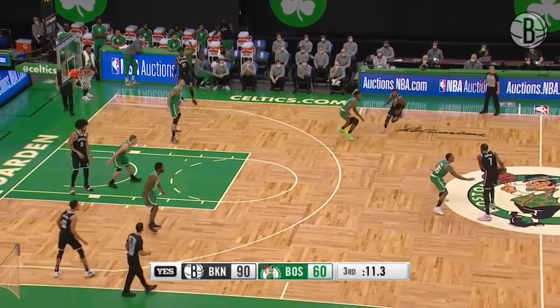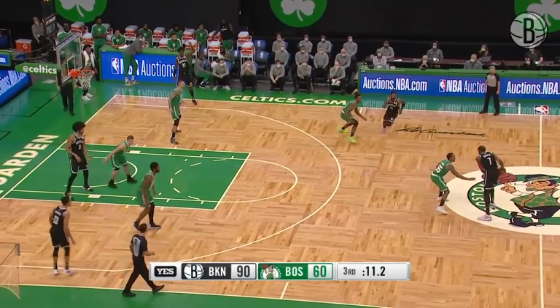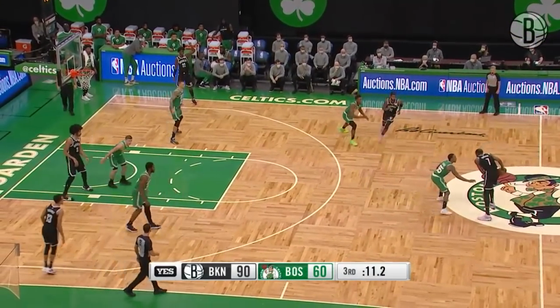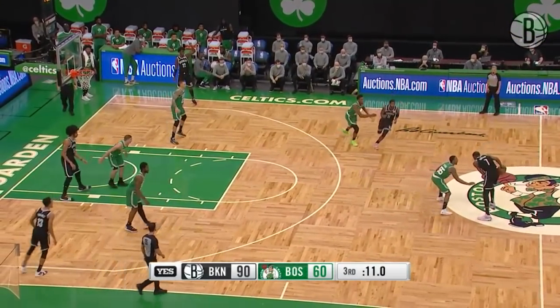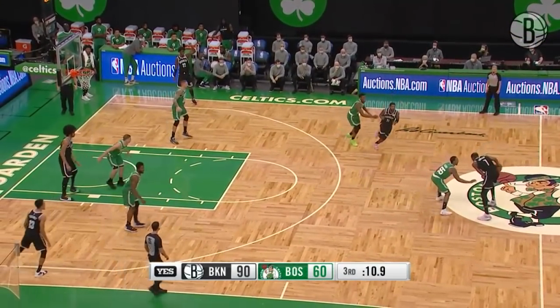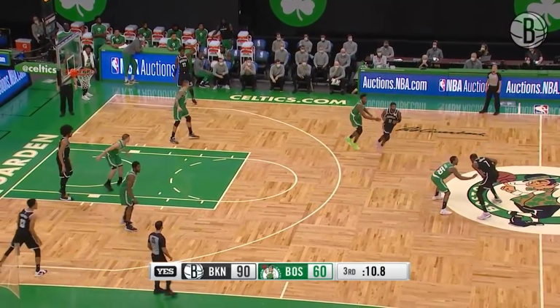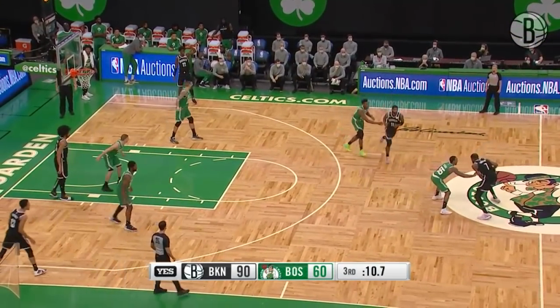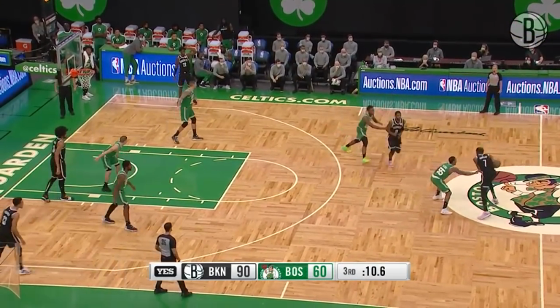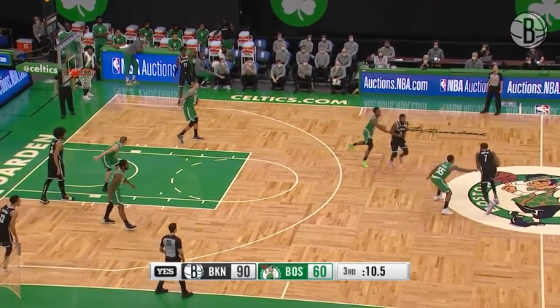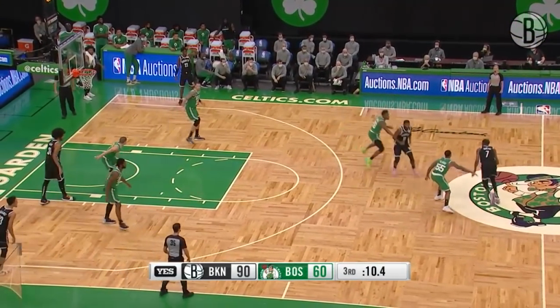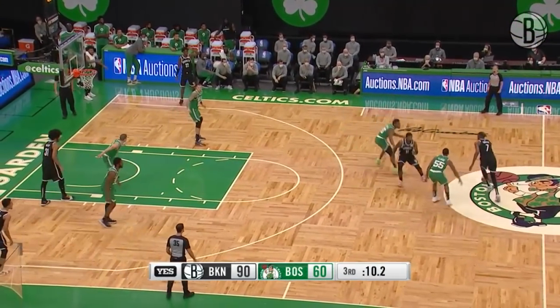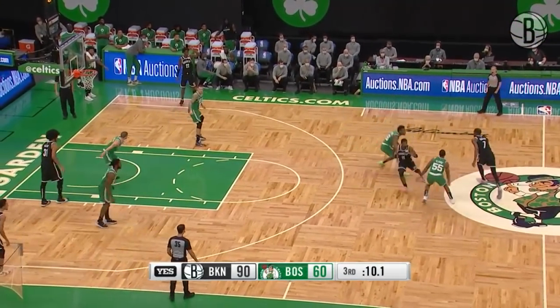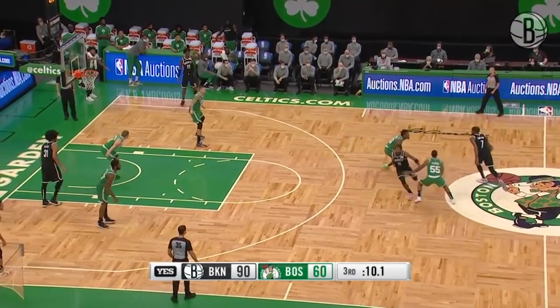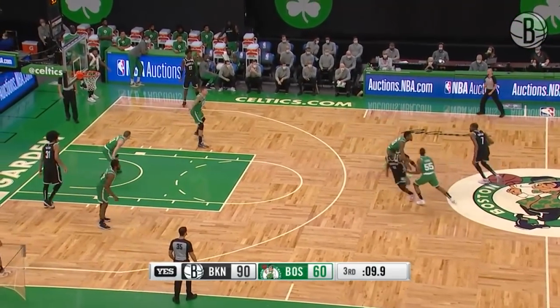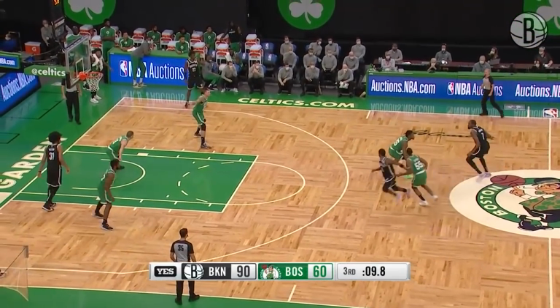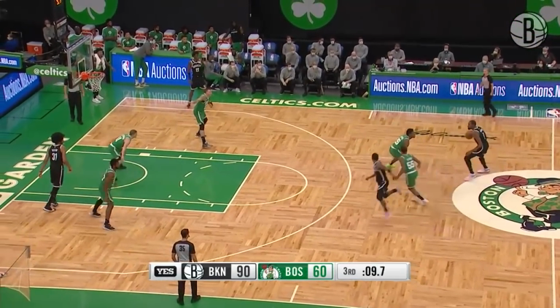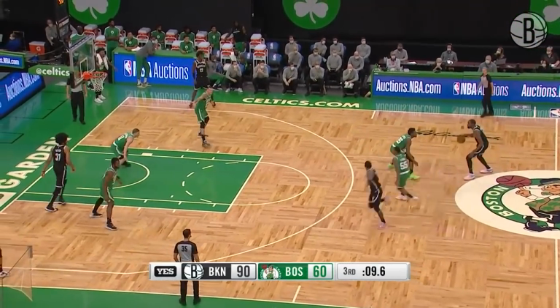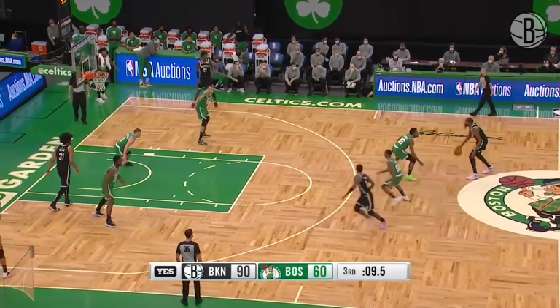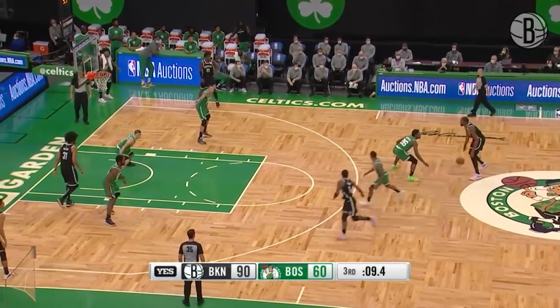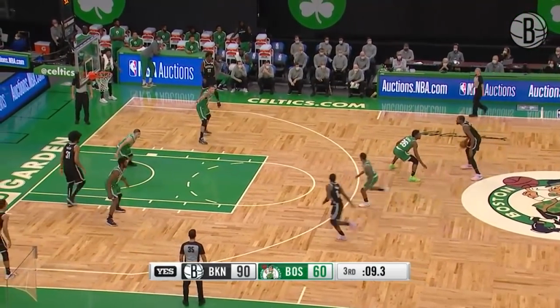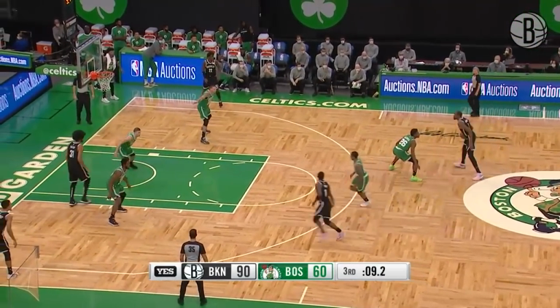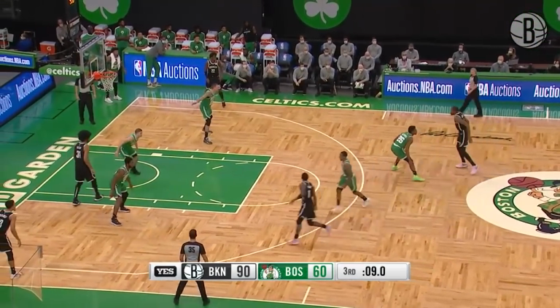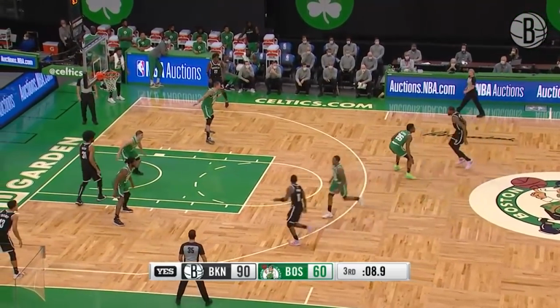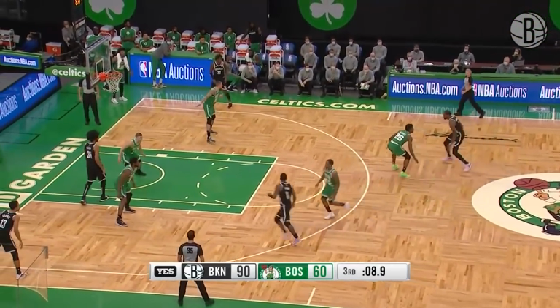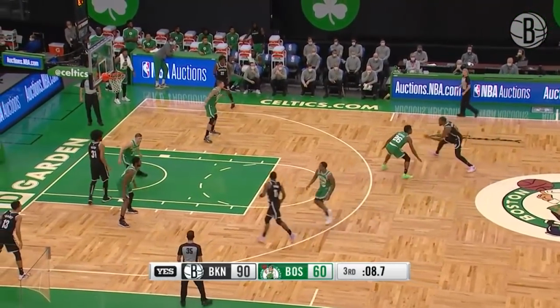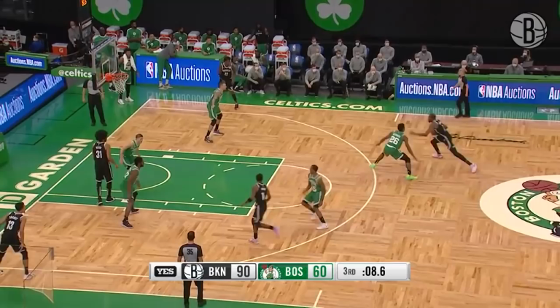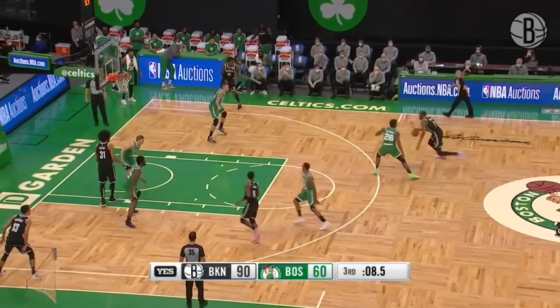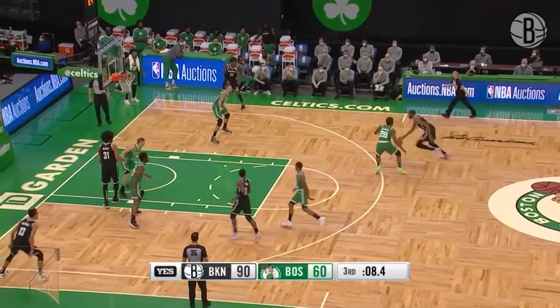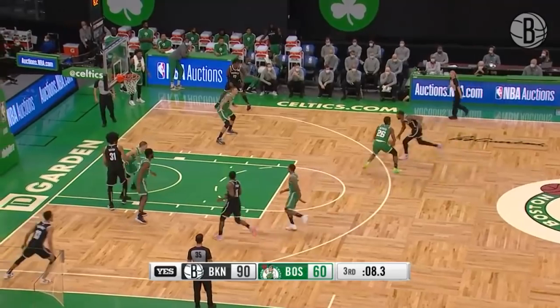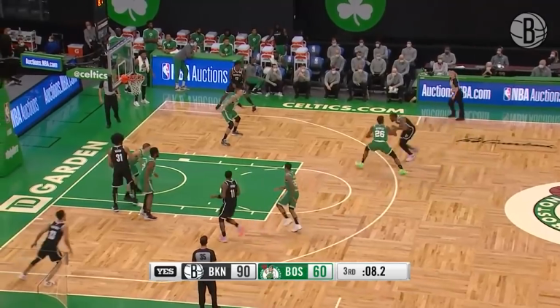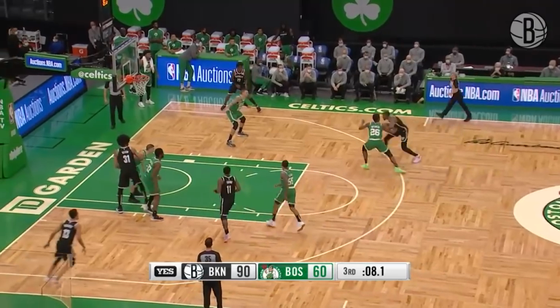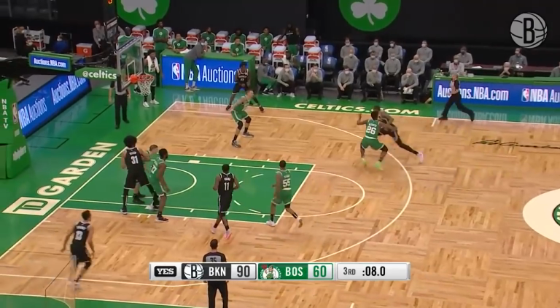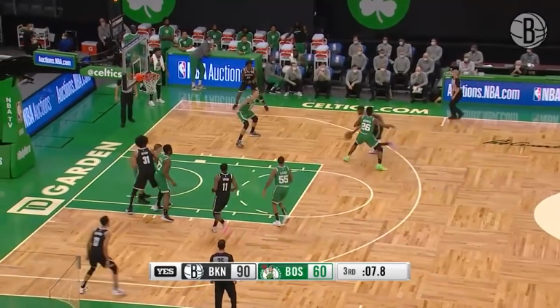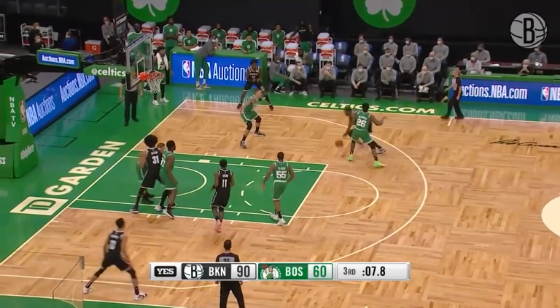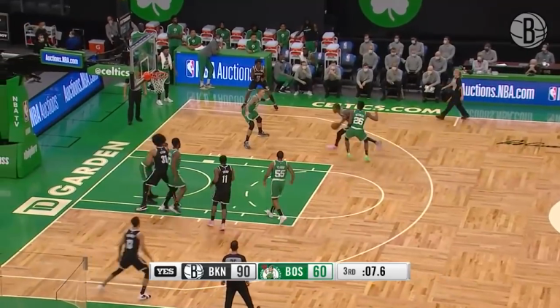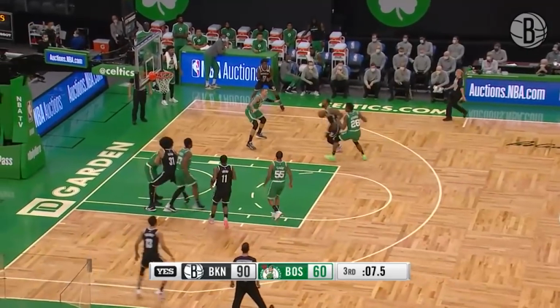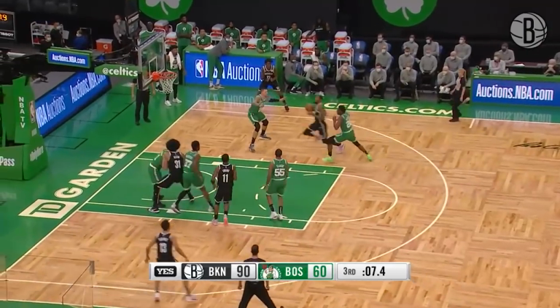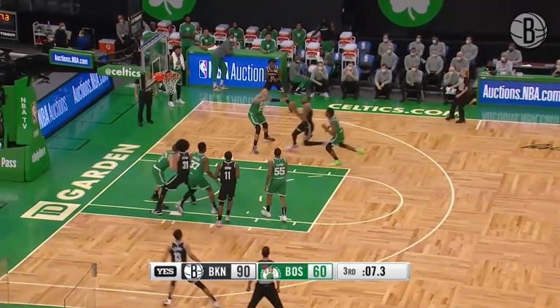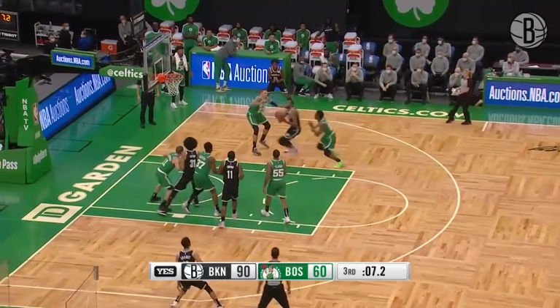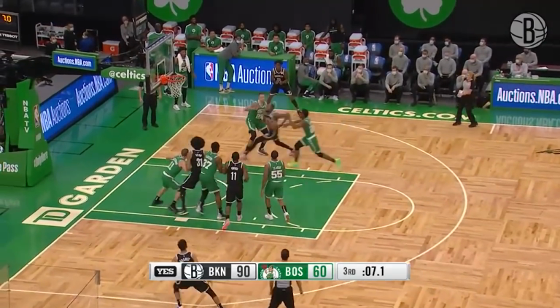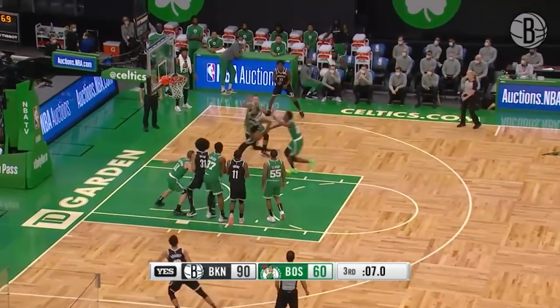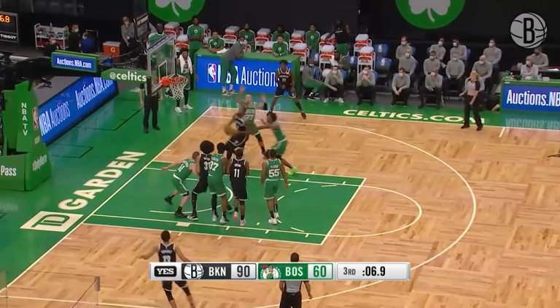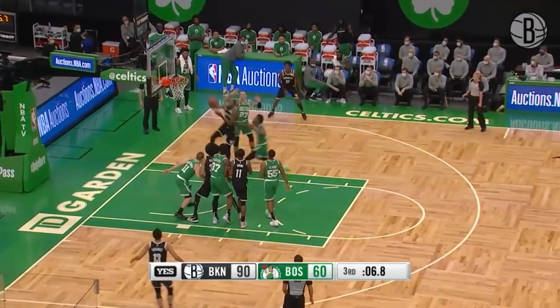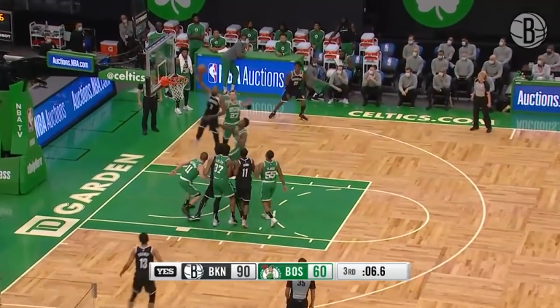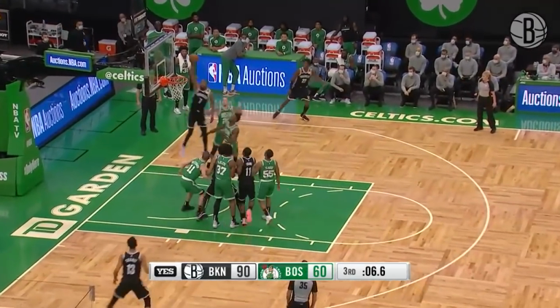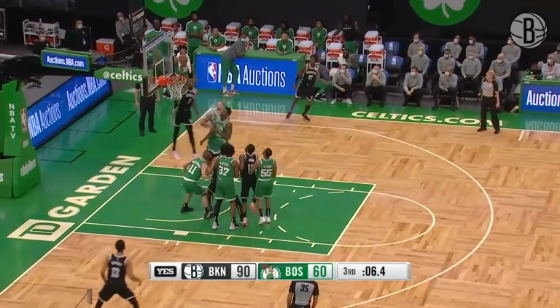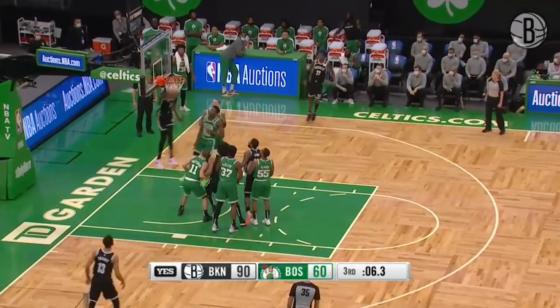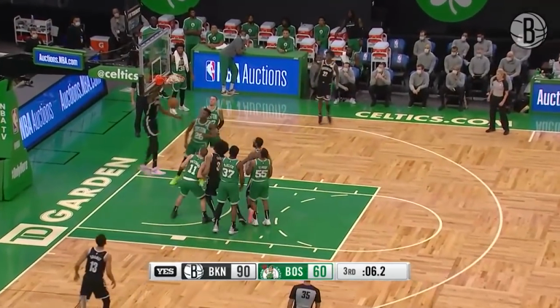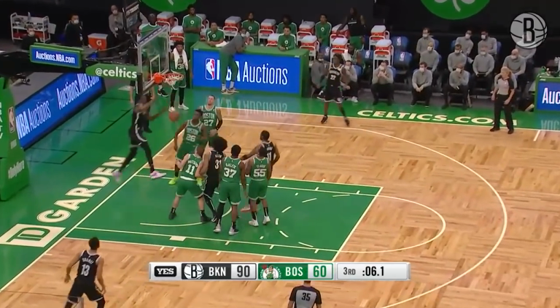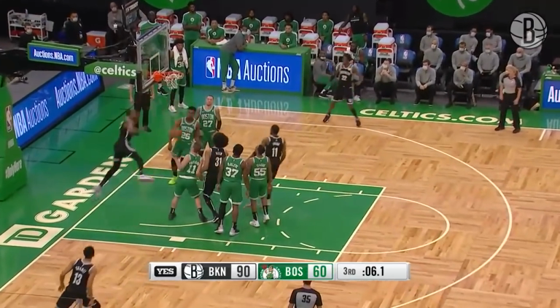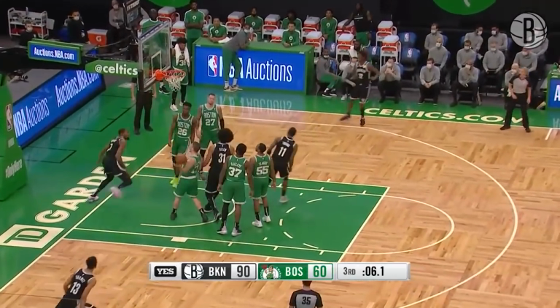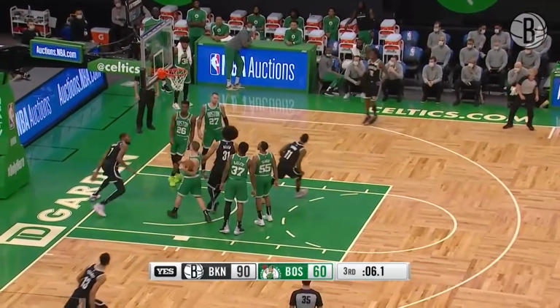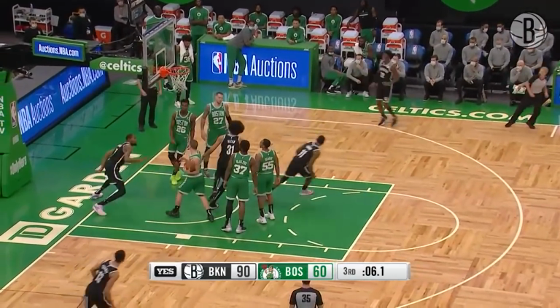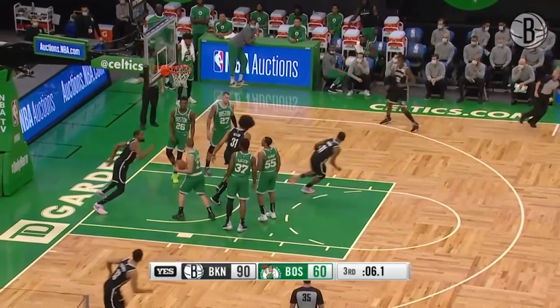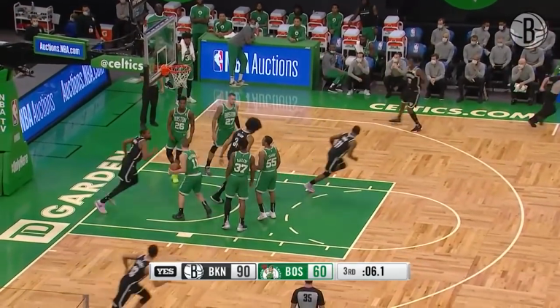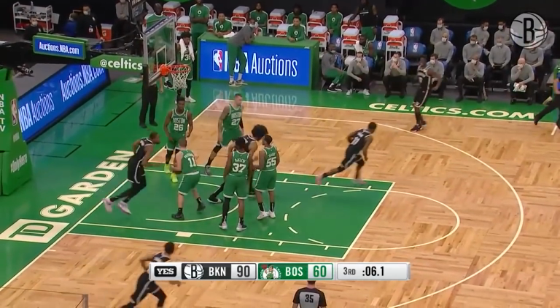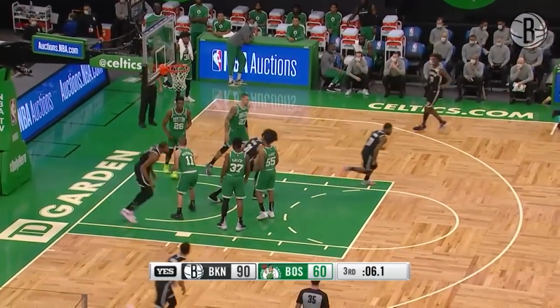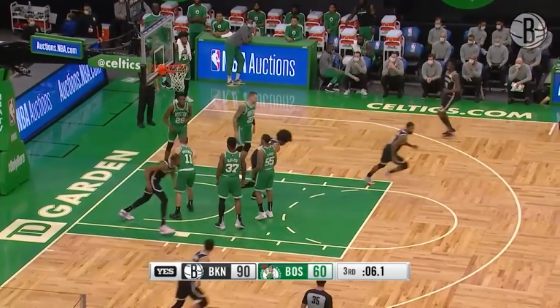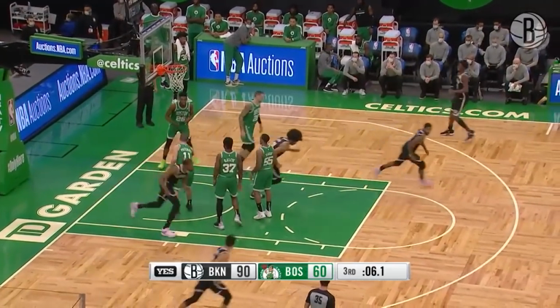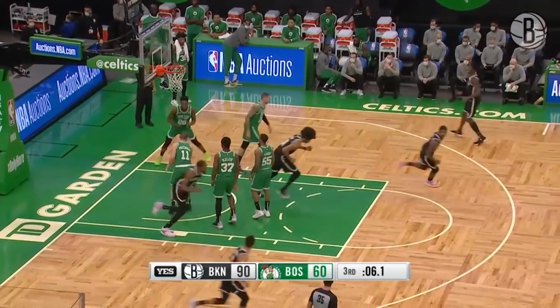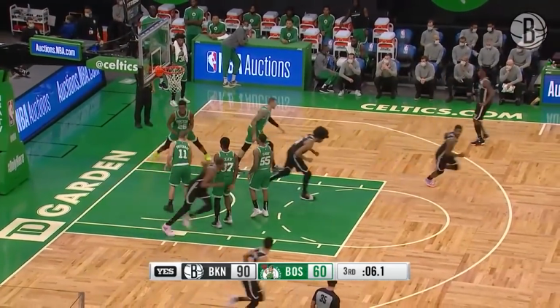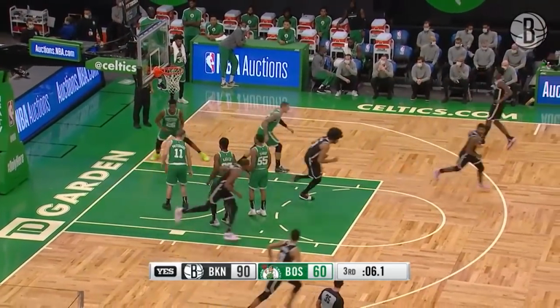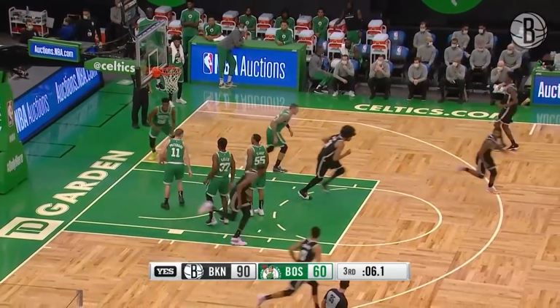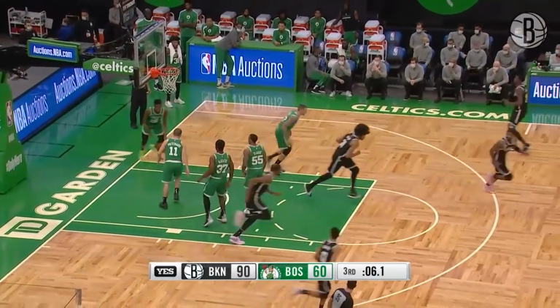Shot clock turned off. How about a little 7-11 pick and roll? Durant through the lane with the righty hammer.